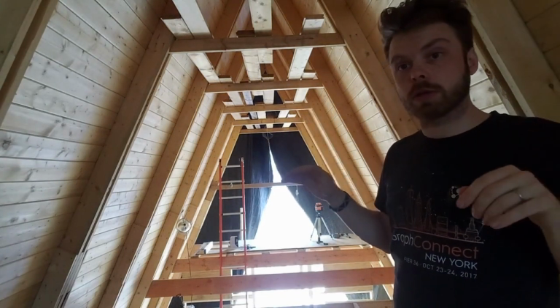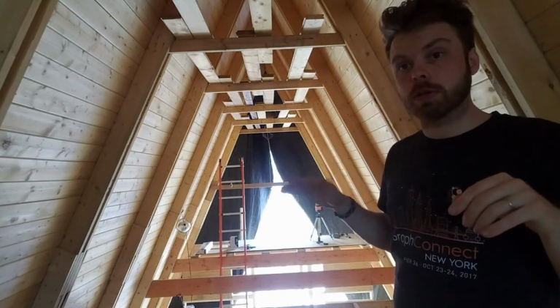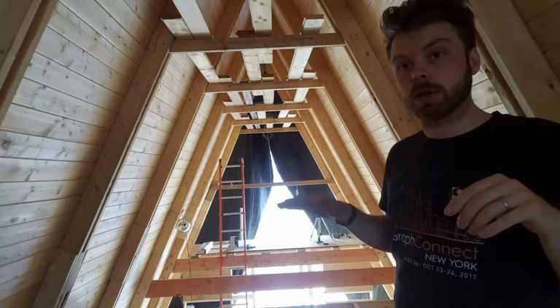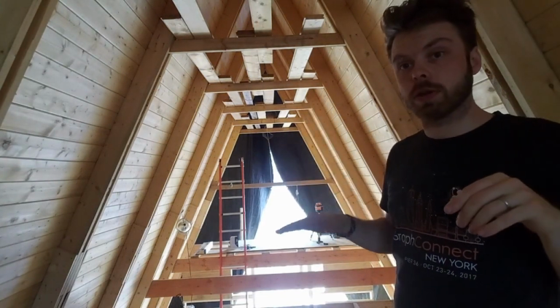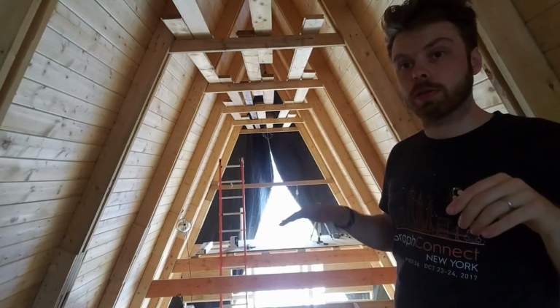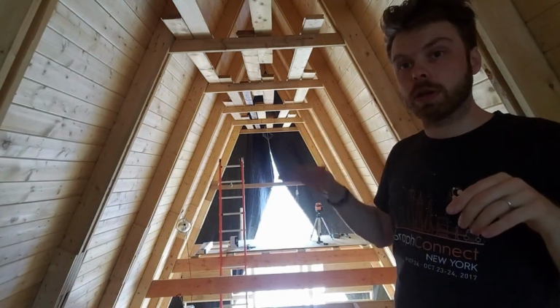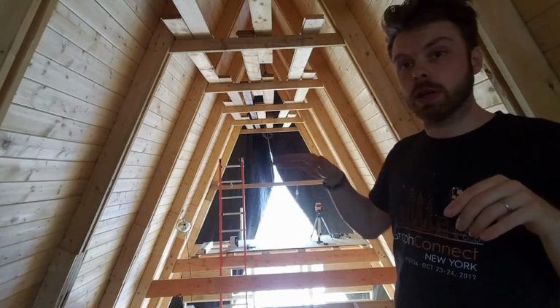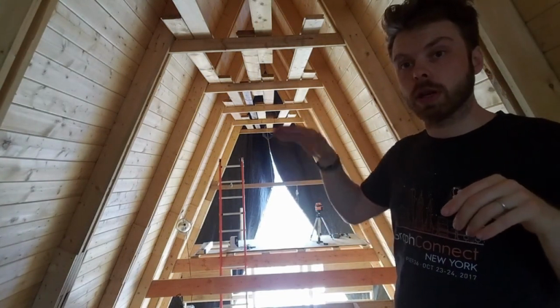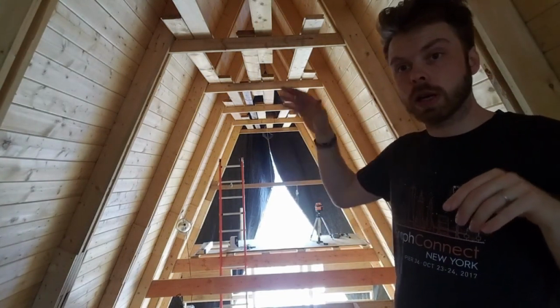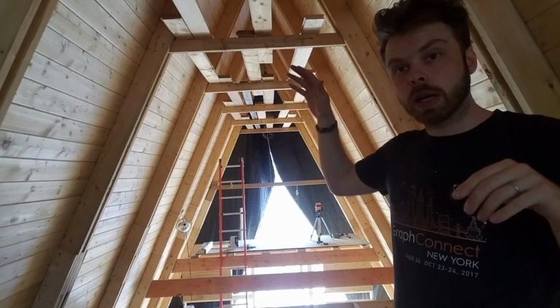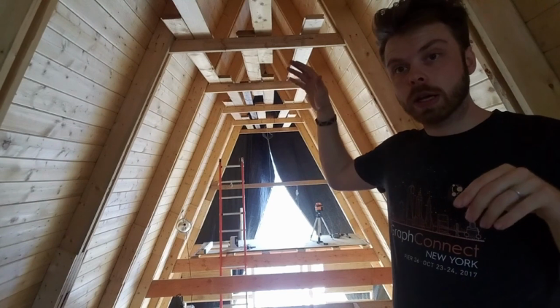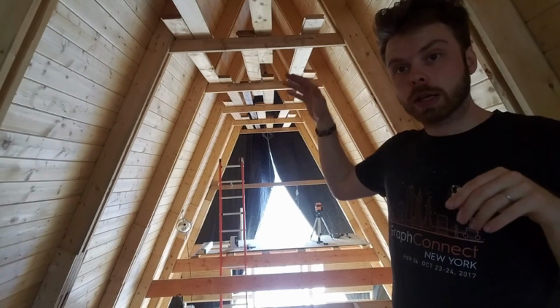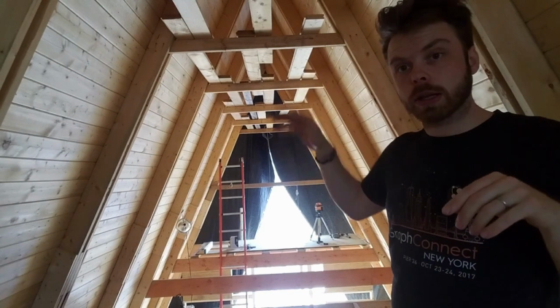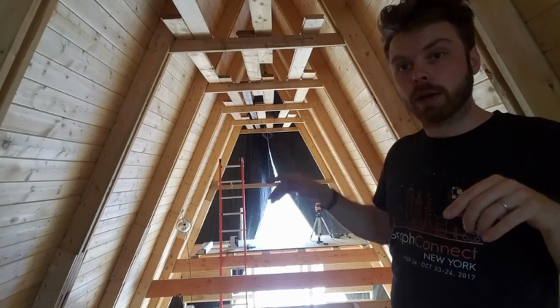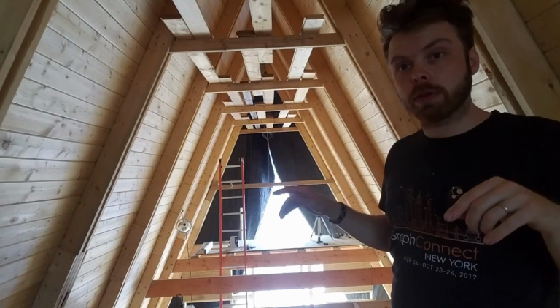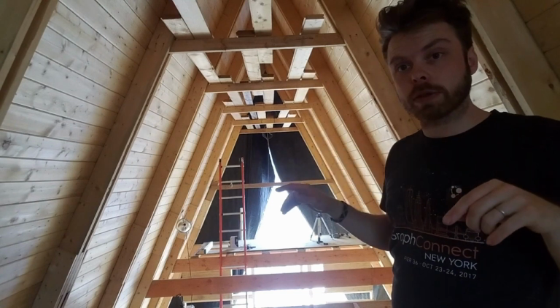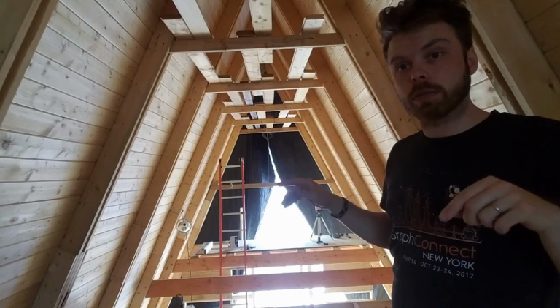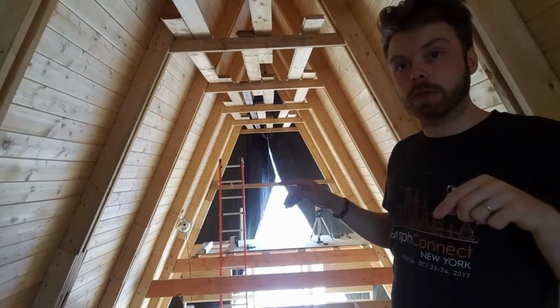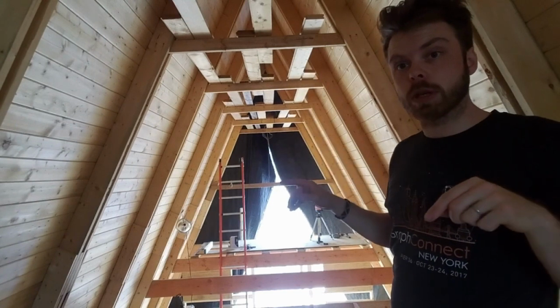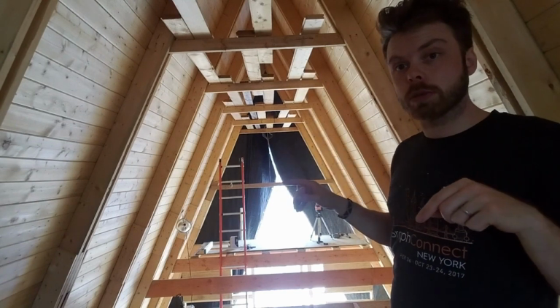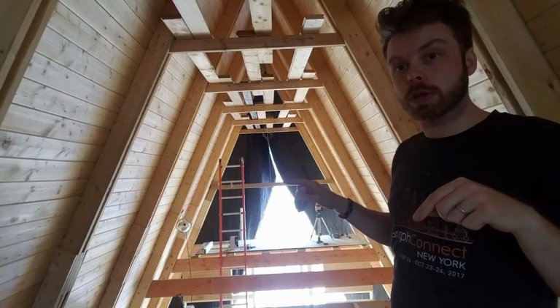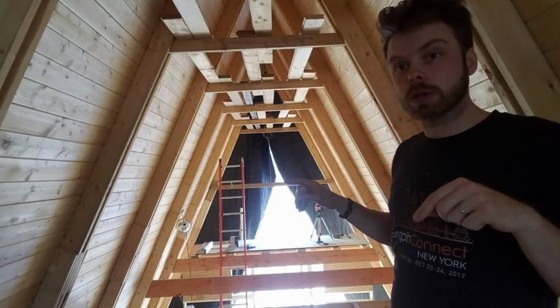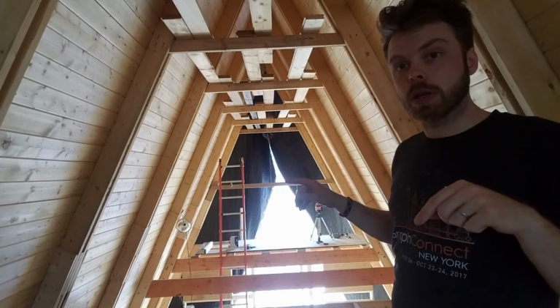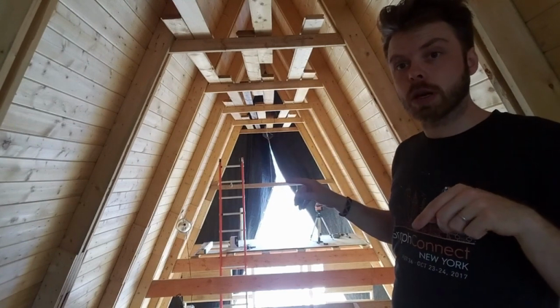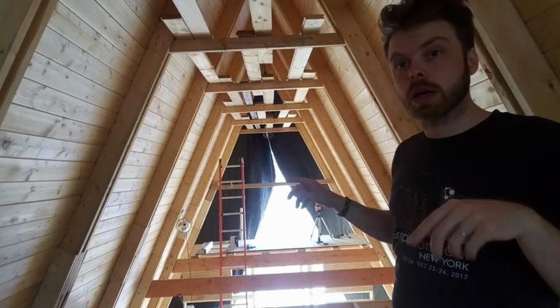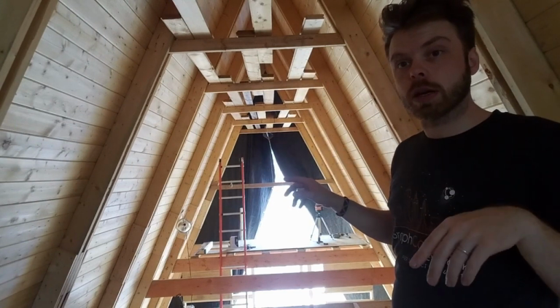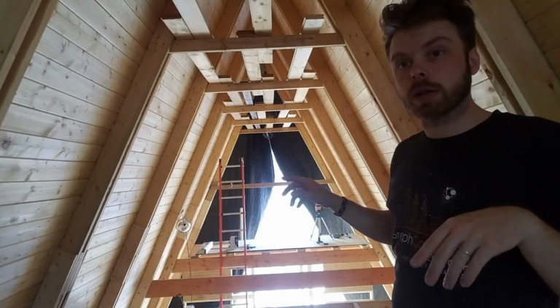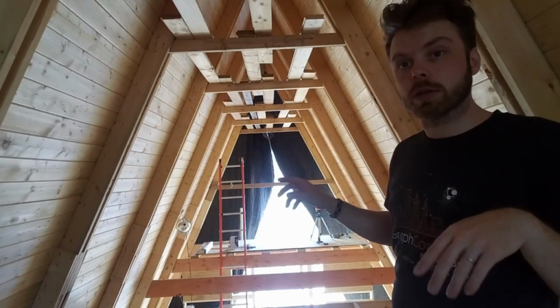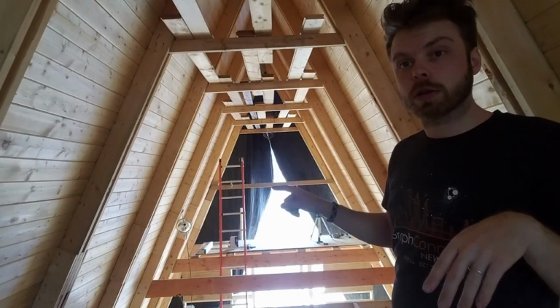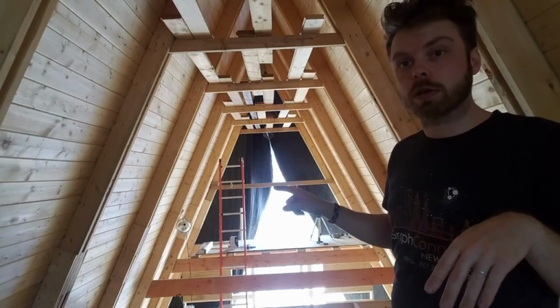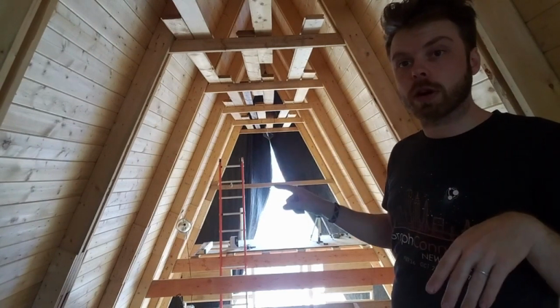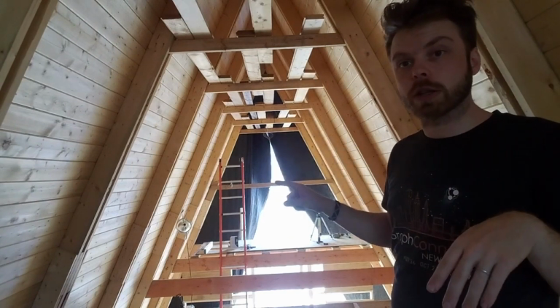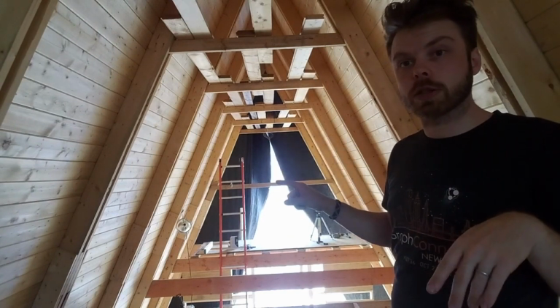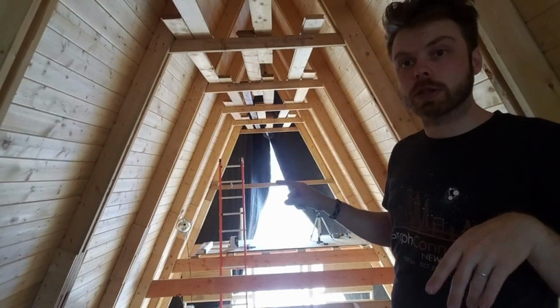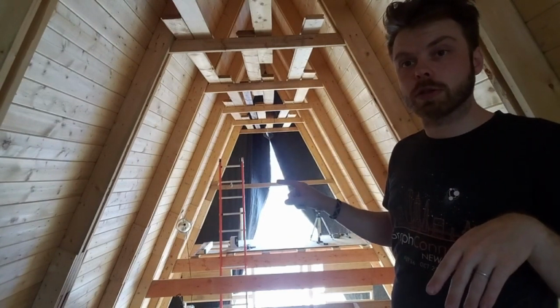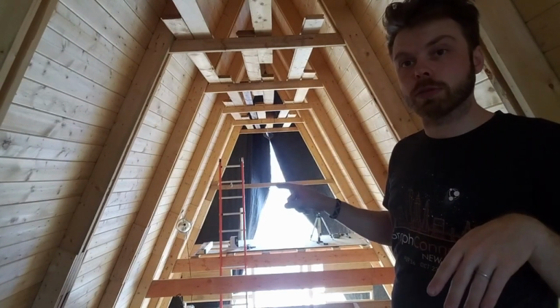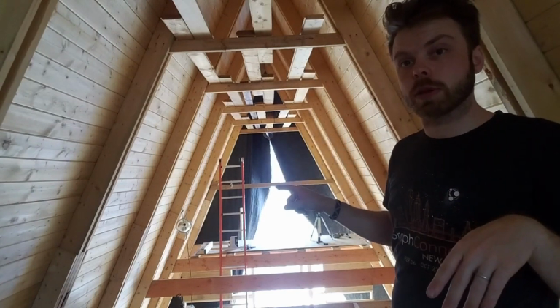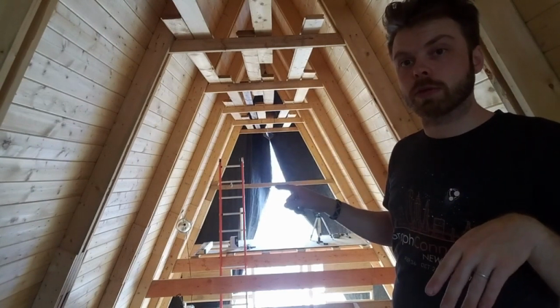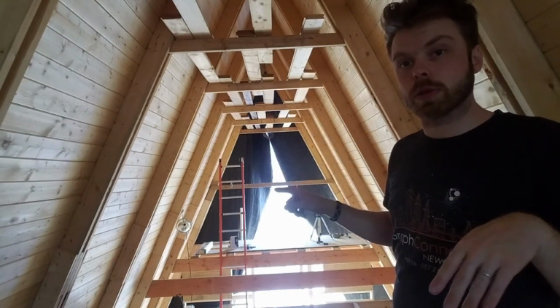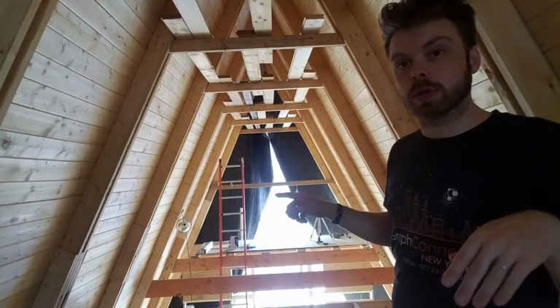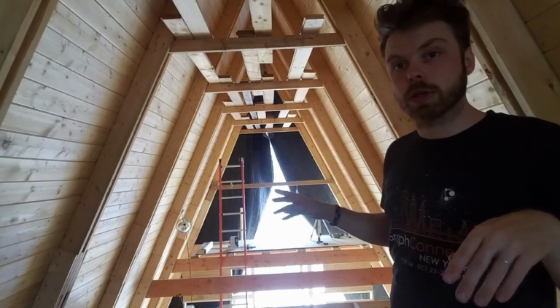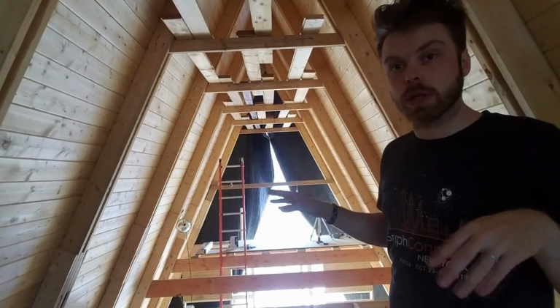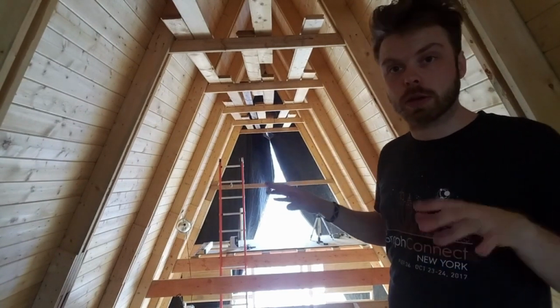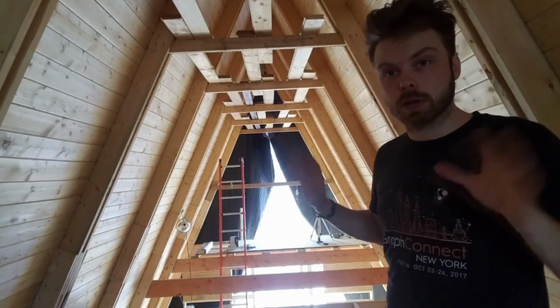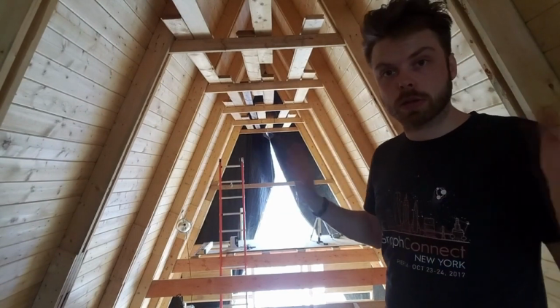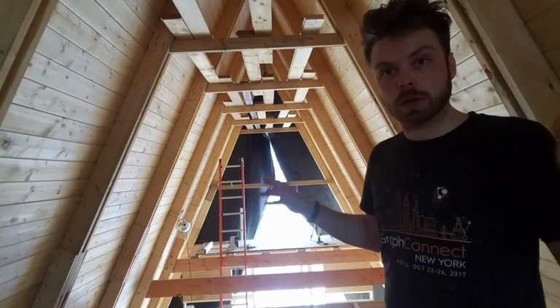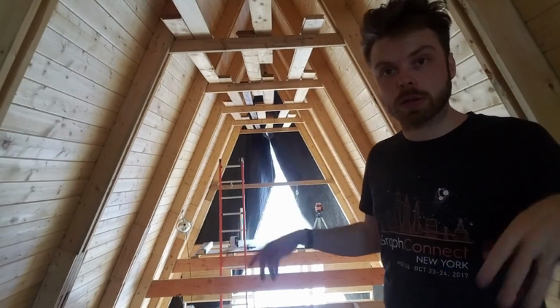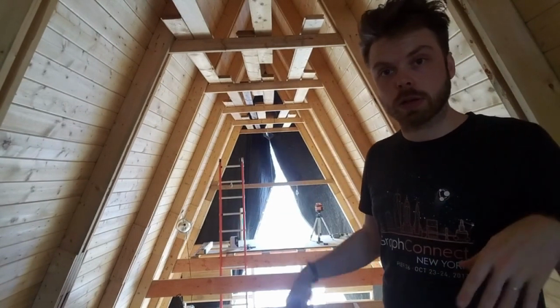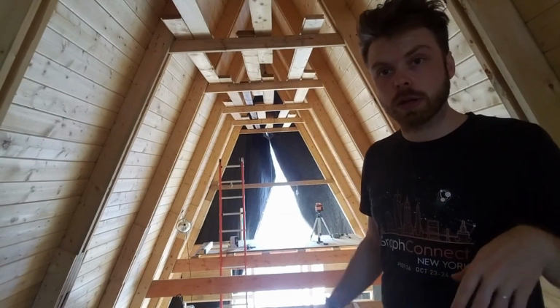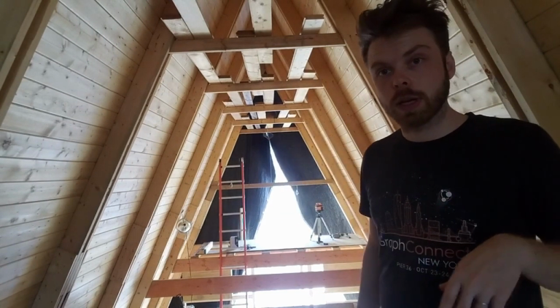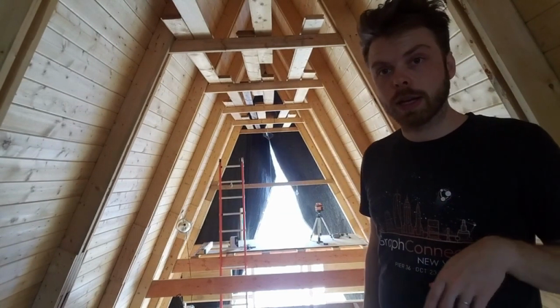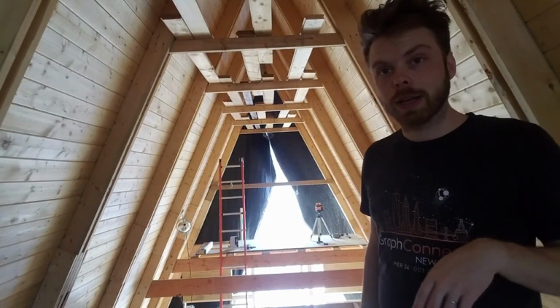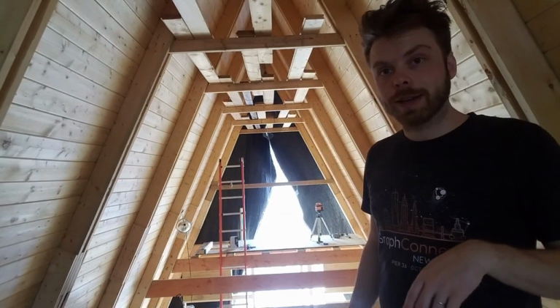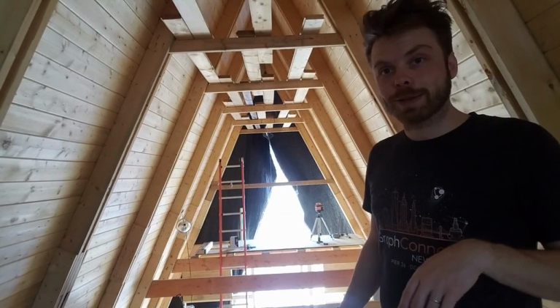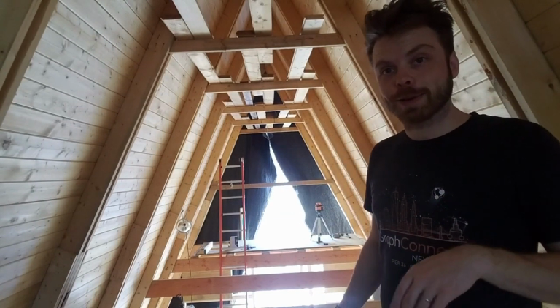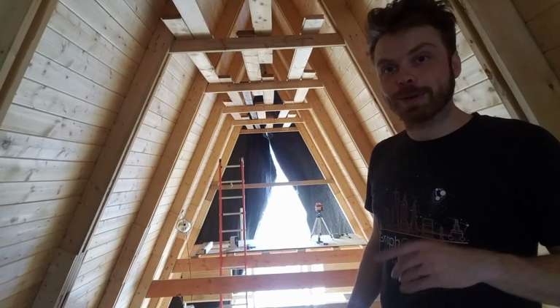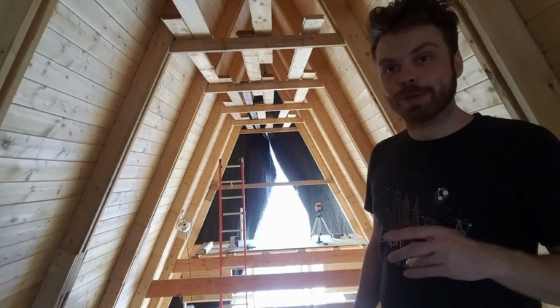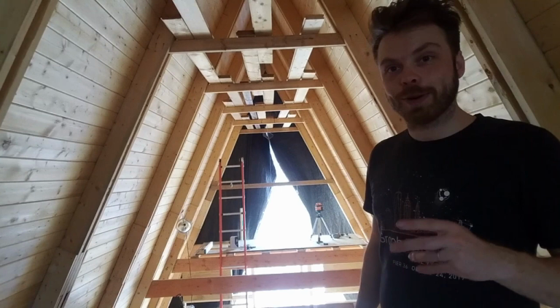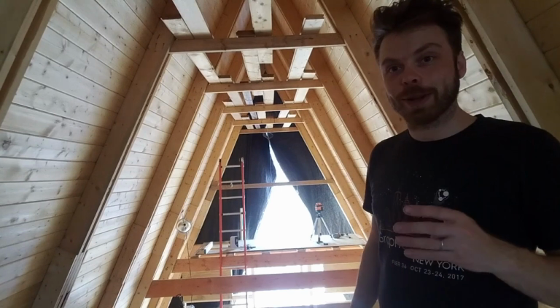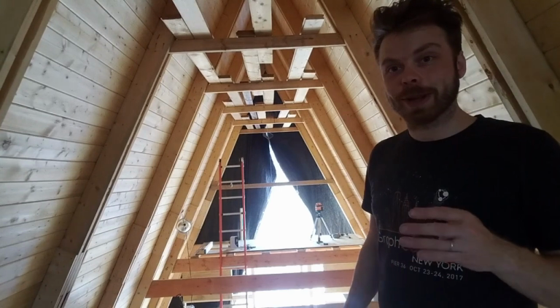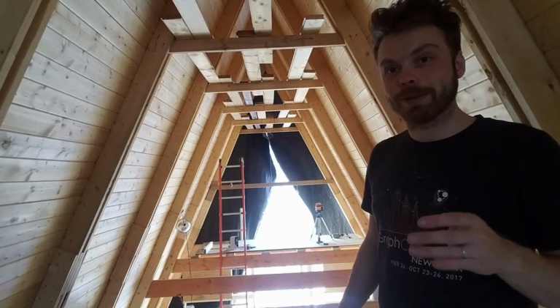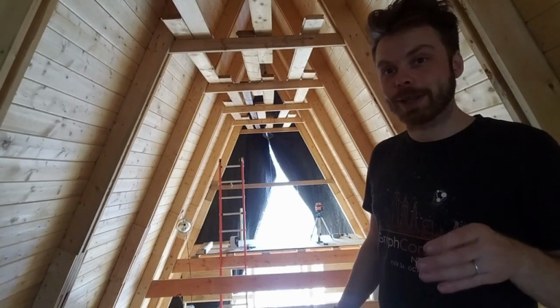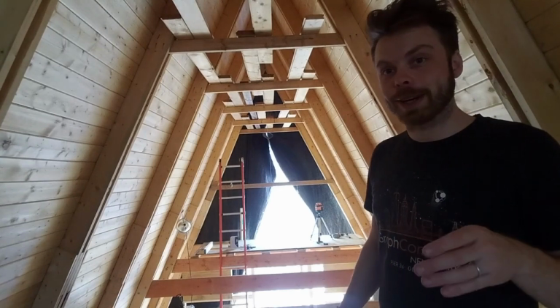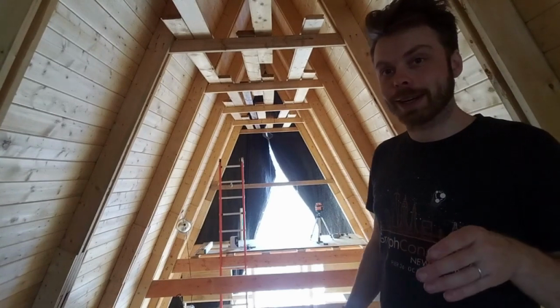There's going to be three levels of beams across. The 2x4 you see here is just so I don't fall out and die.